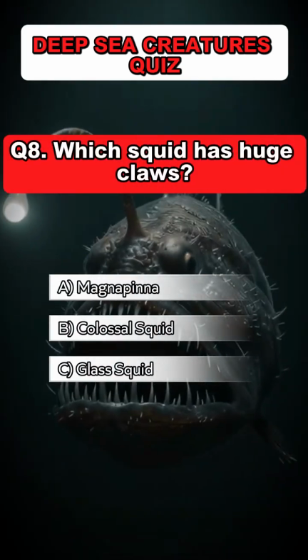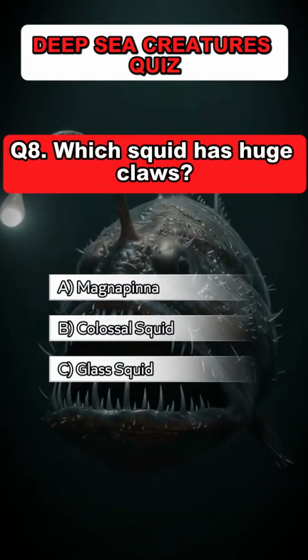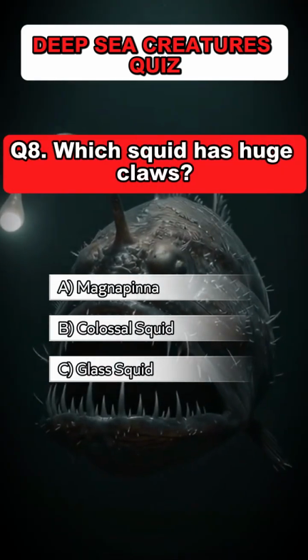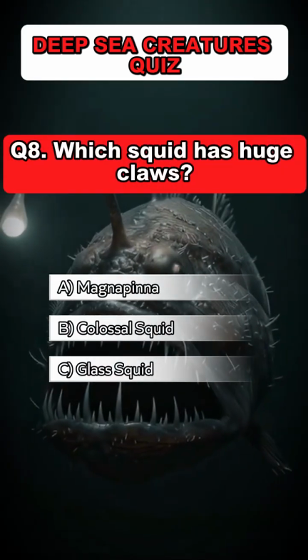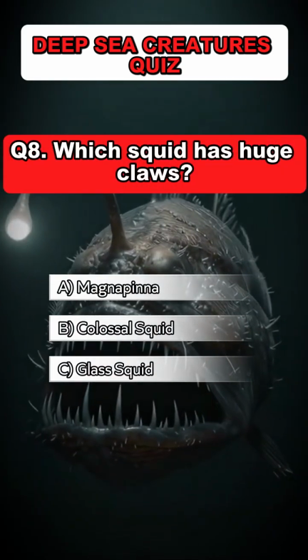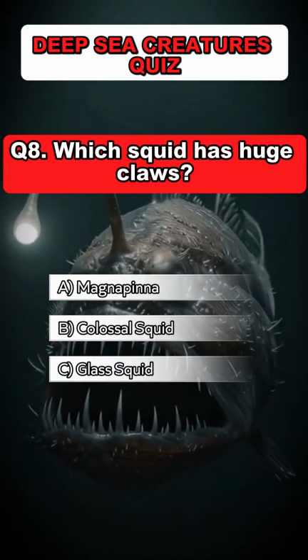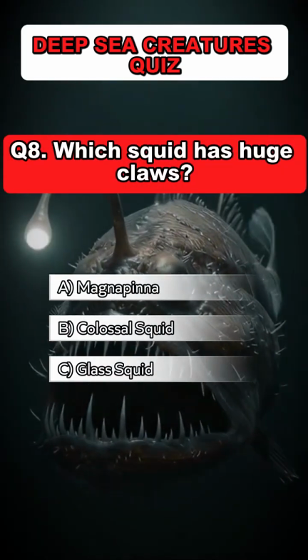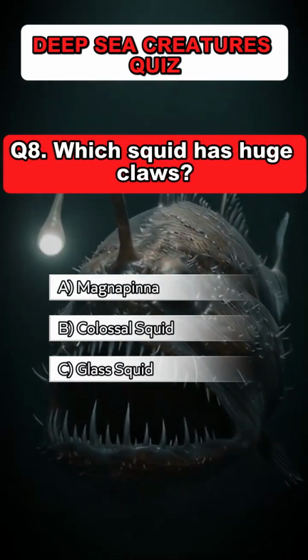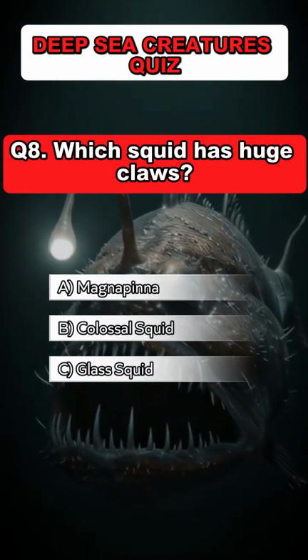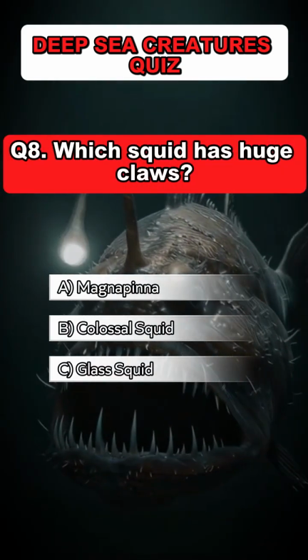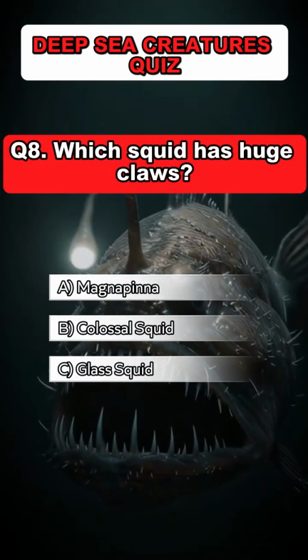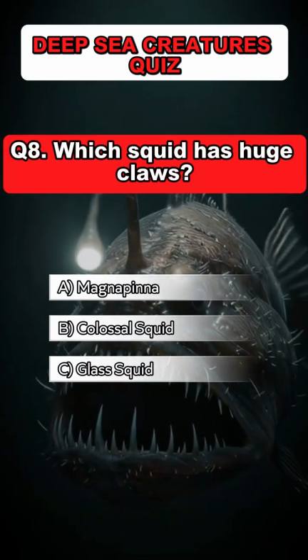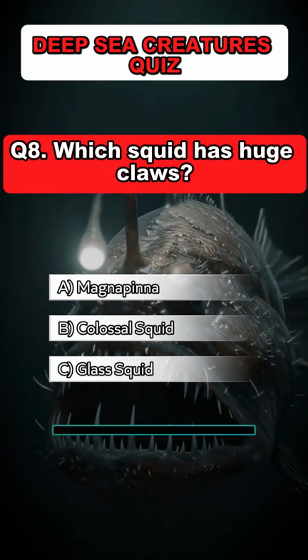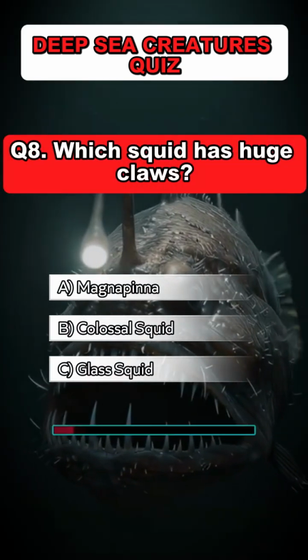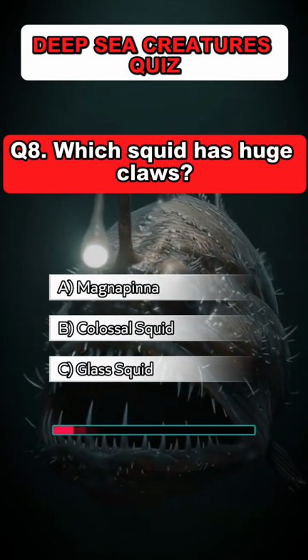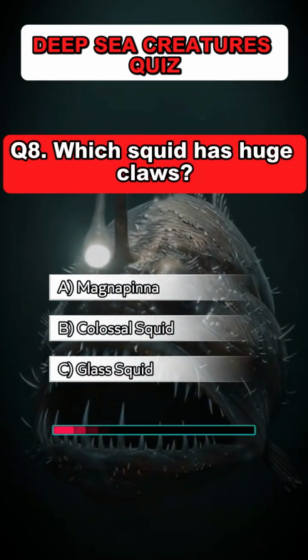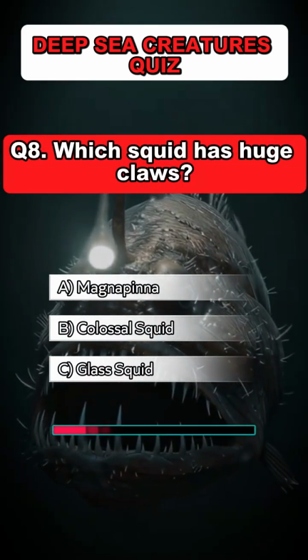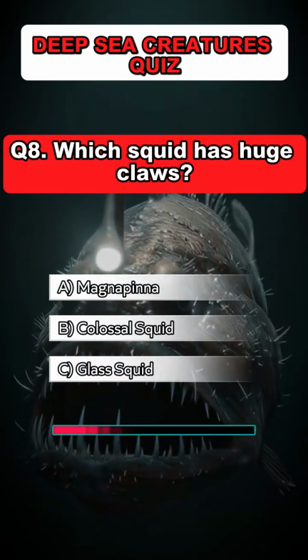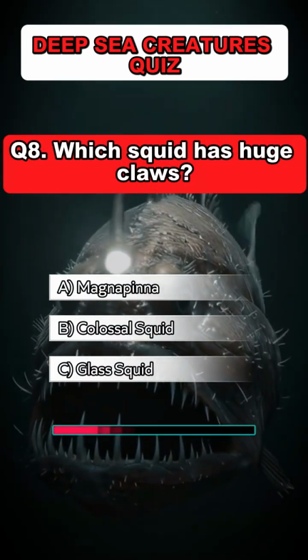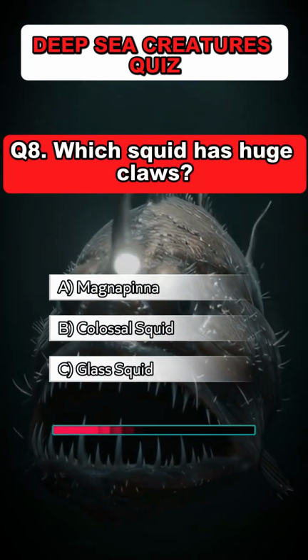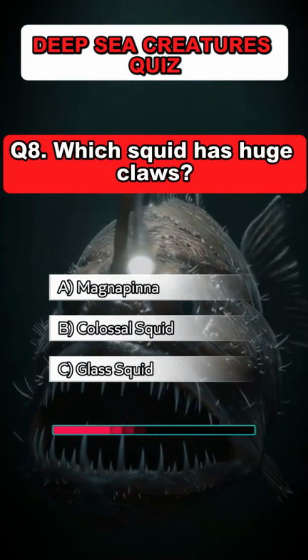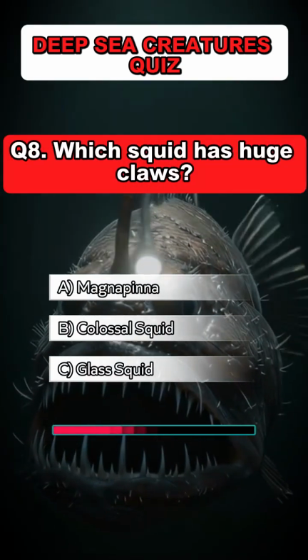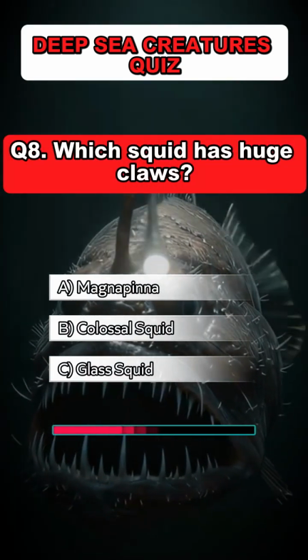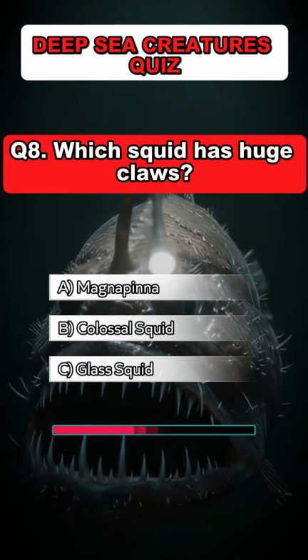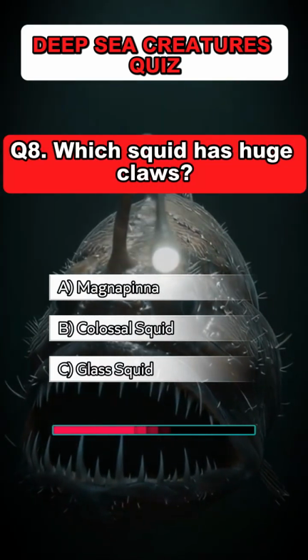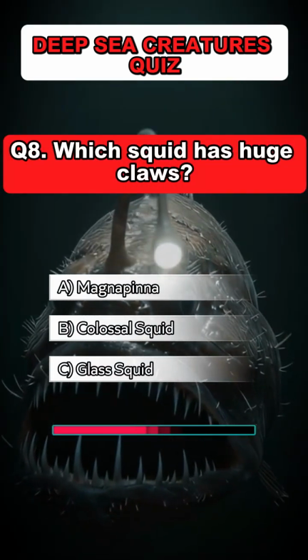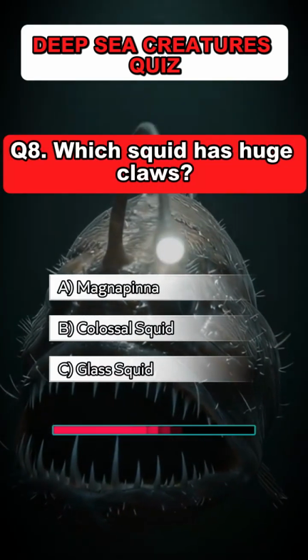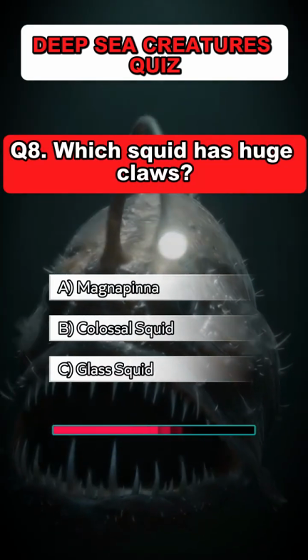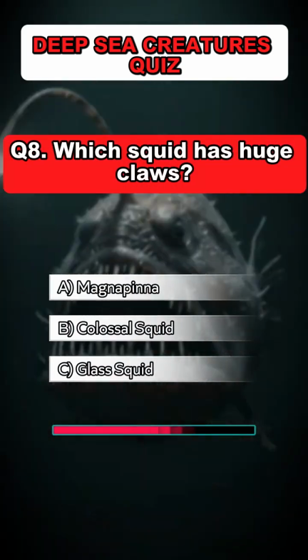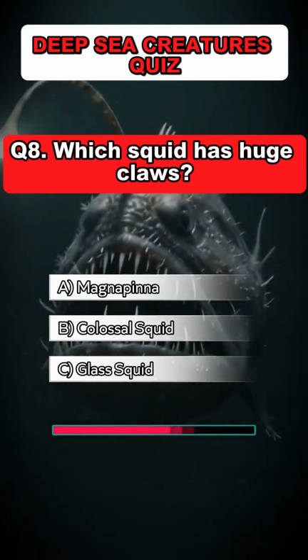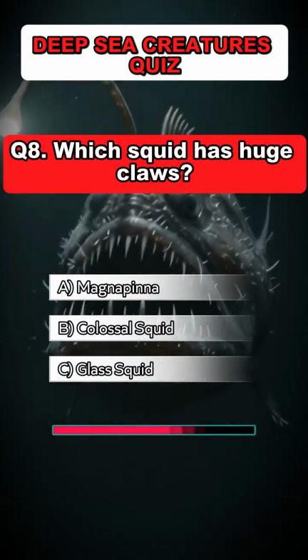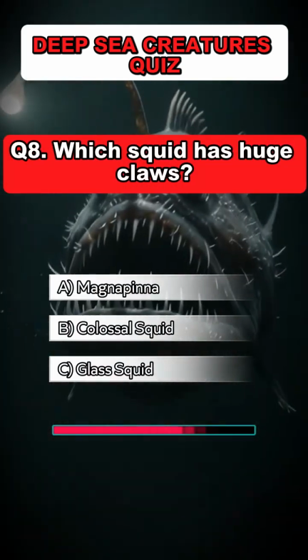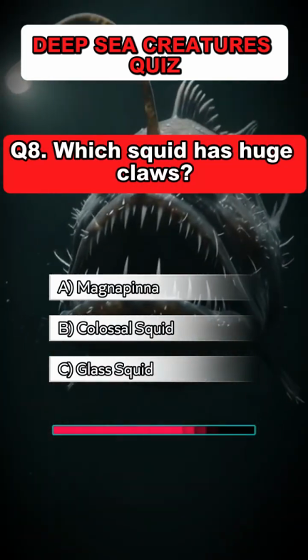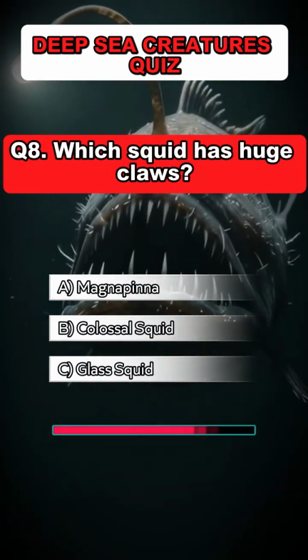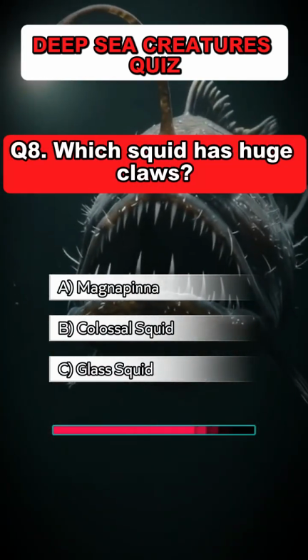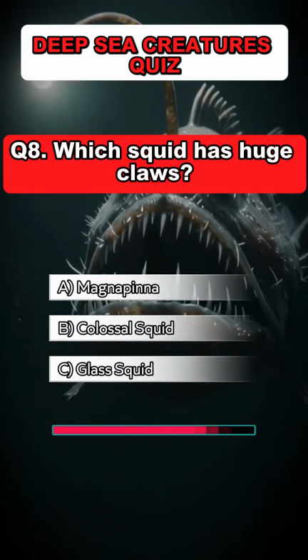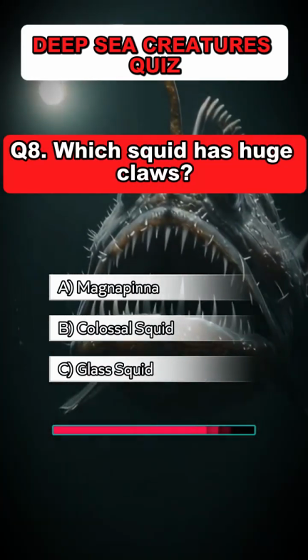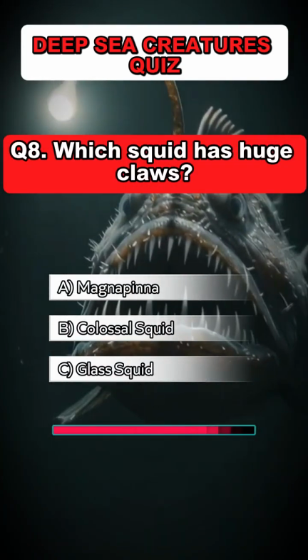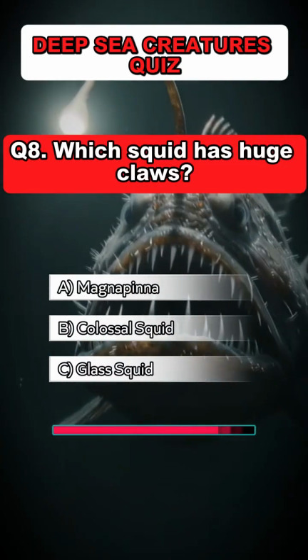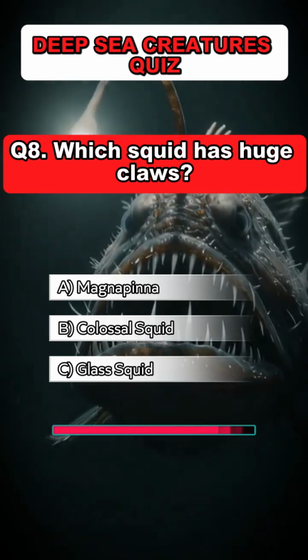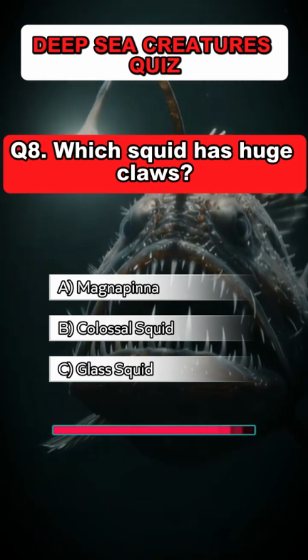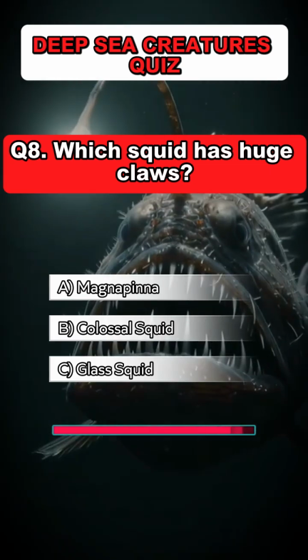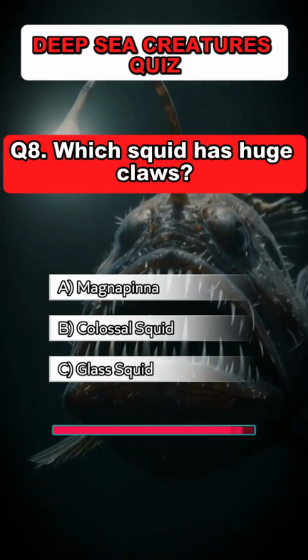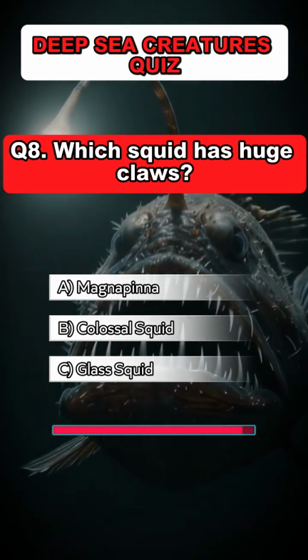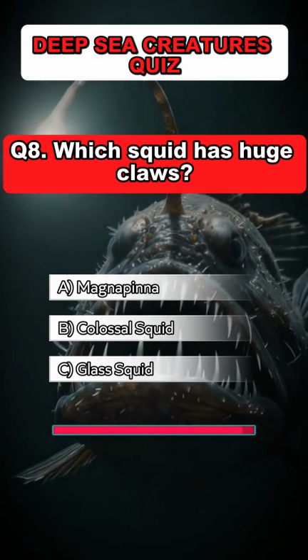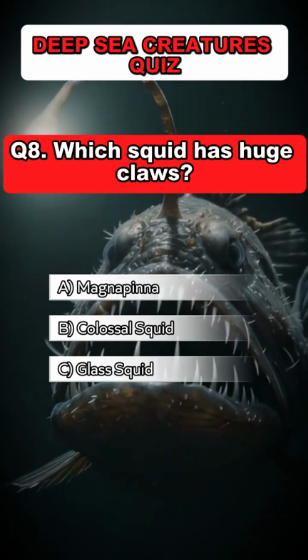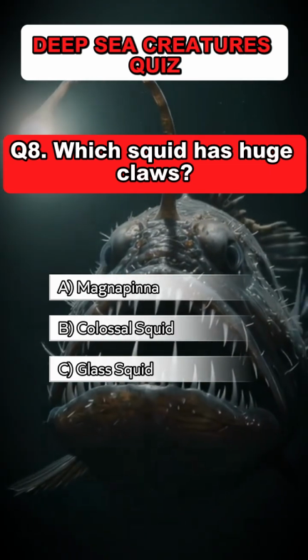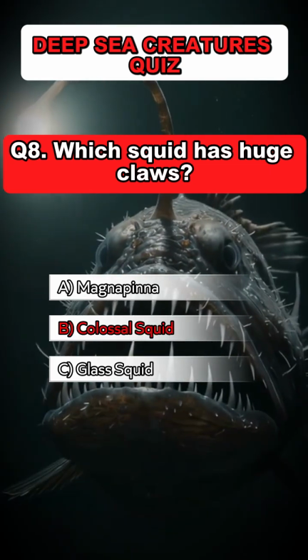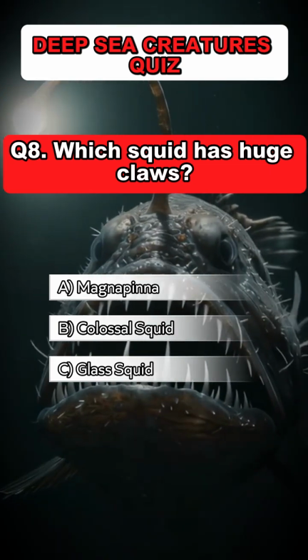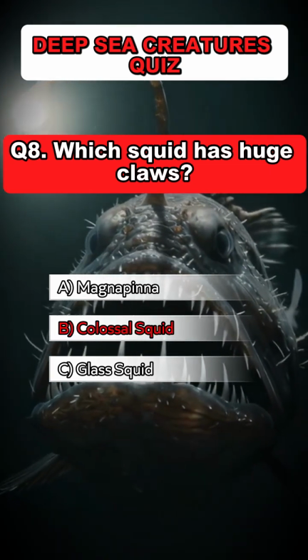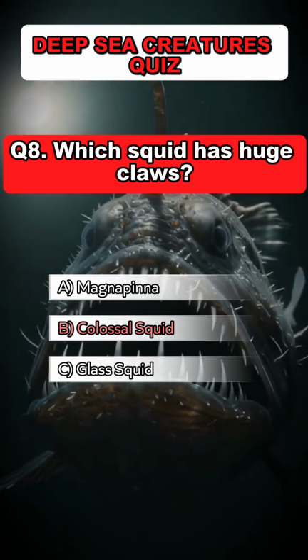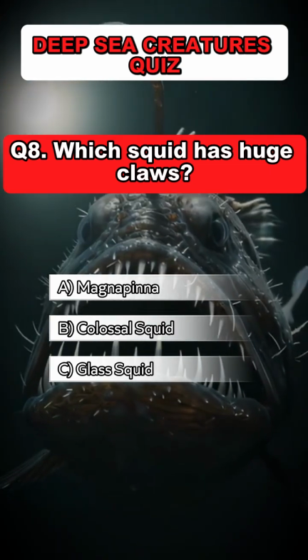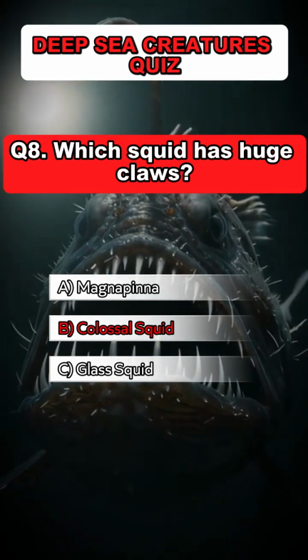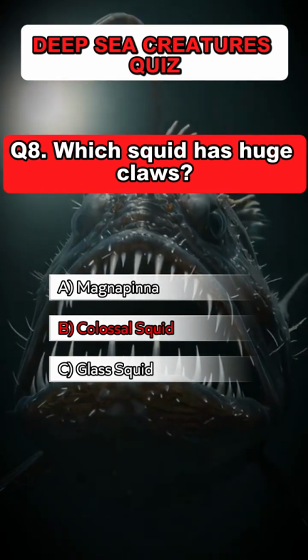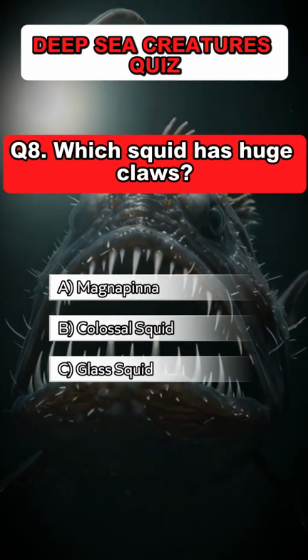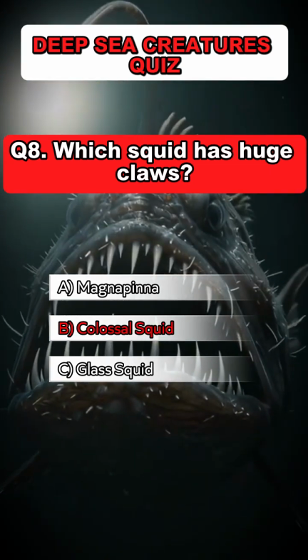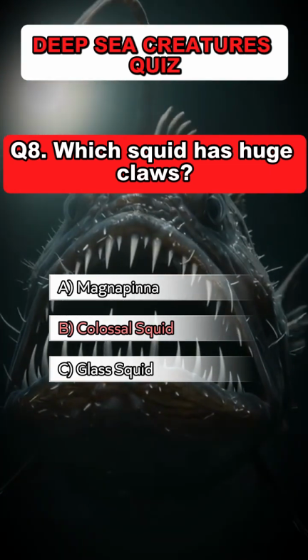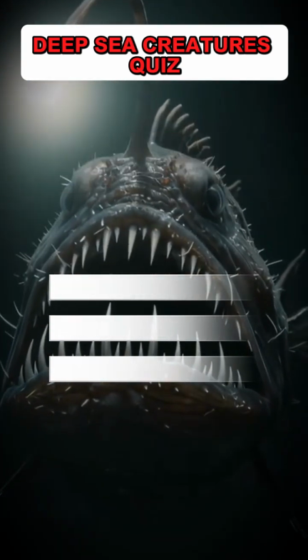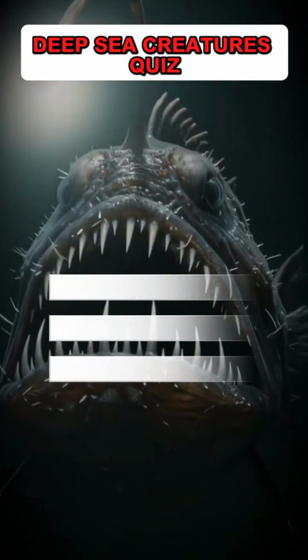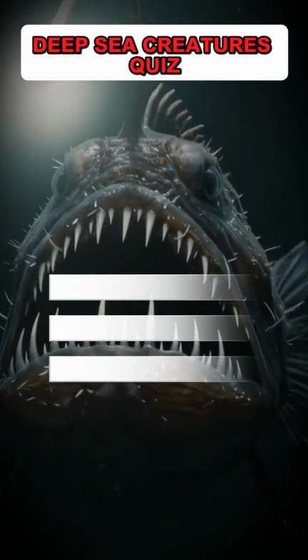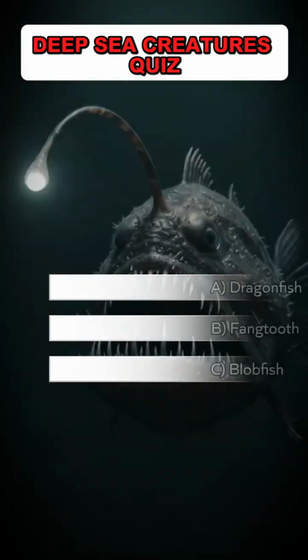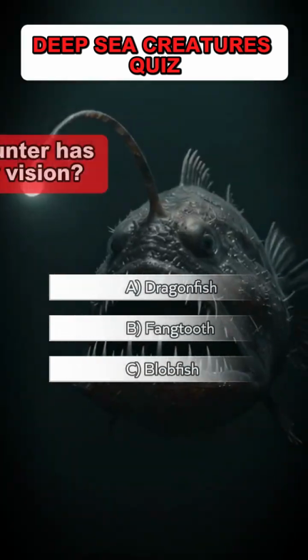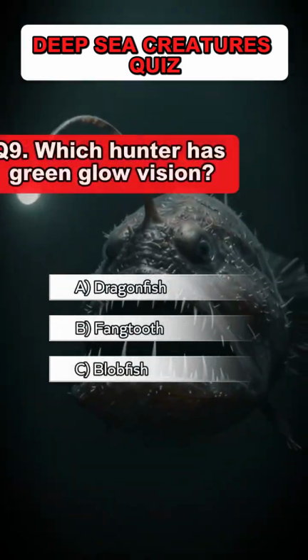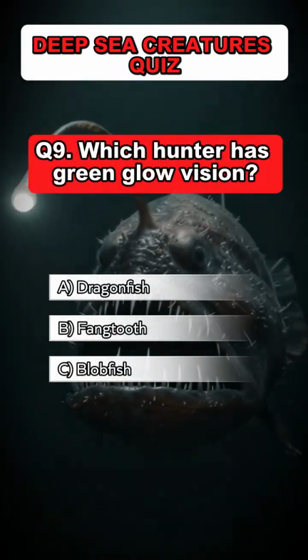Question 8: Which squid has huge claws? Answer: B. Colossal squid.